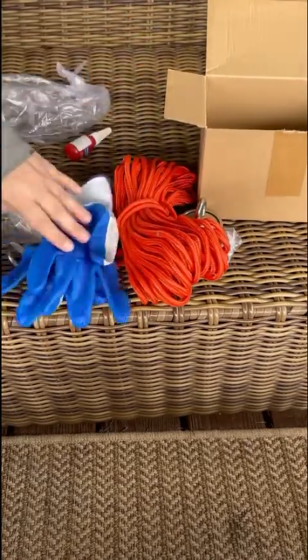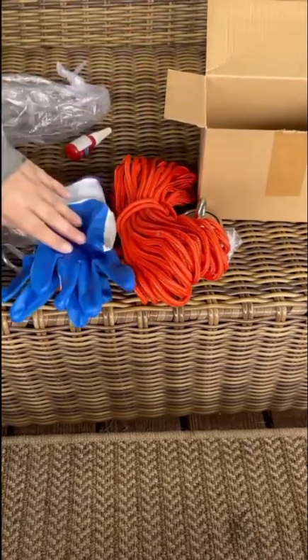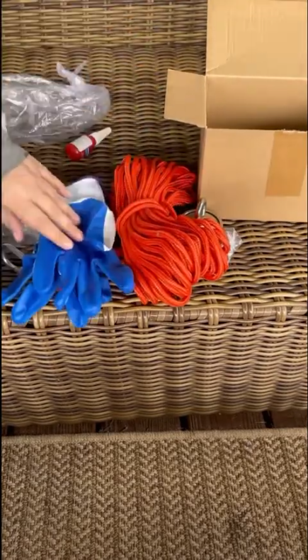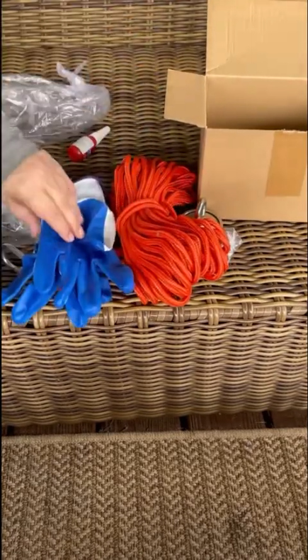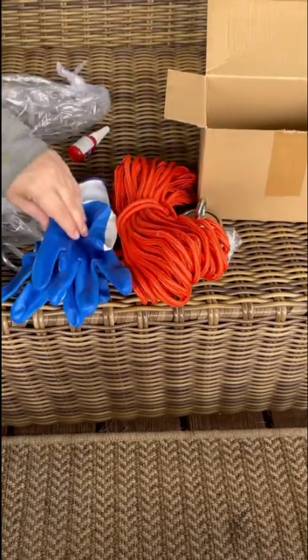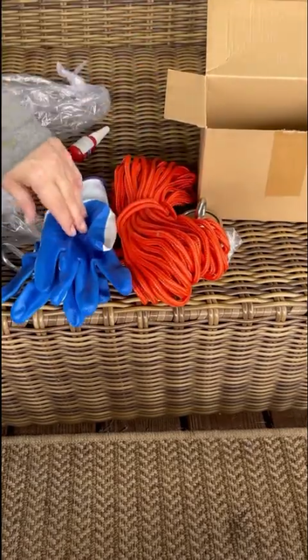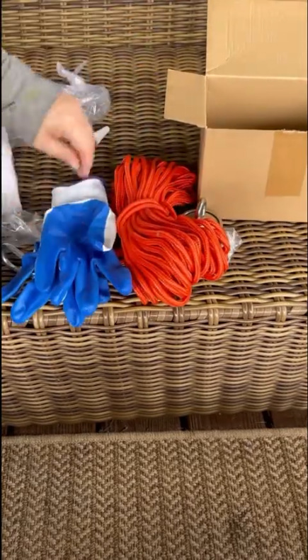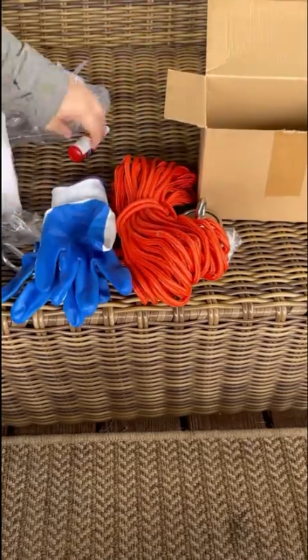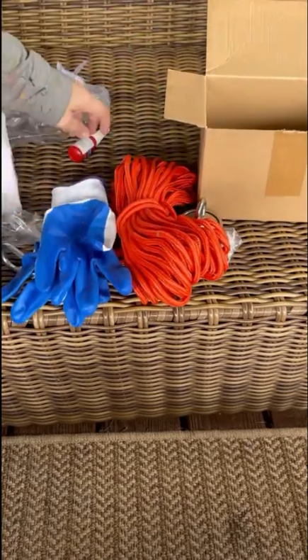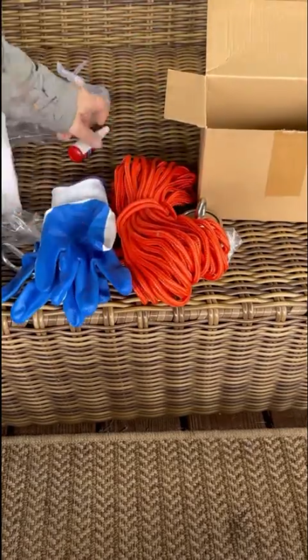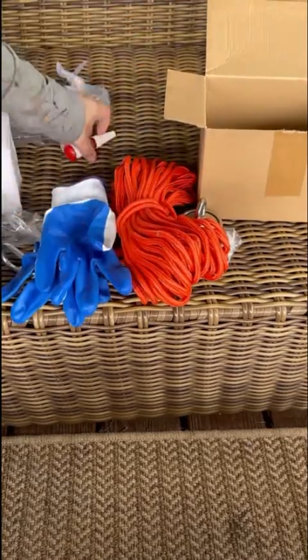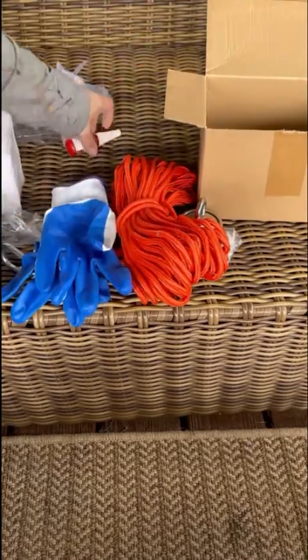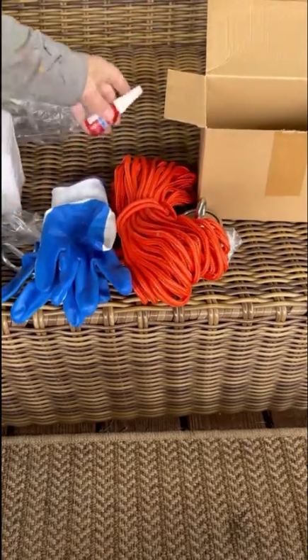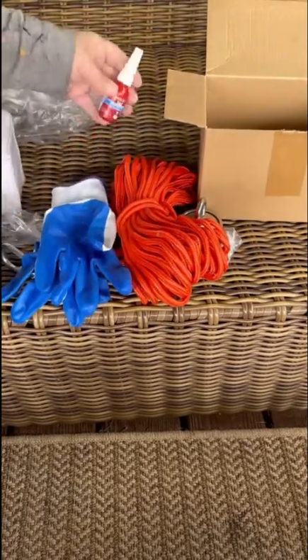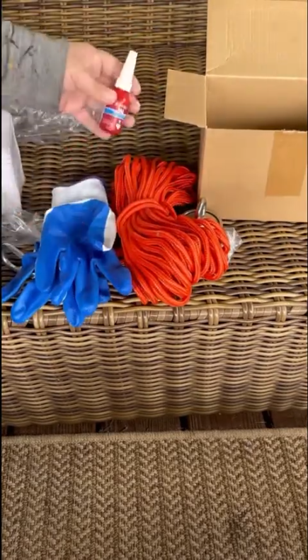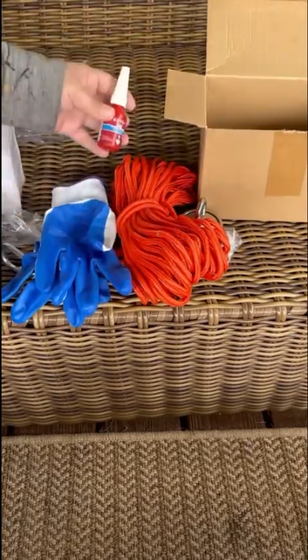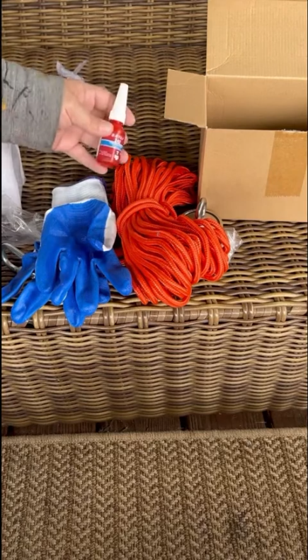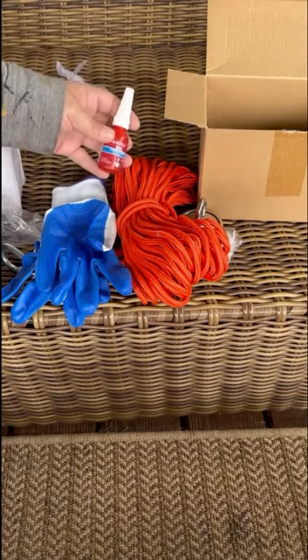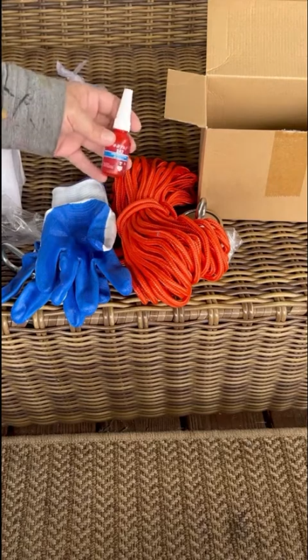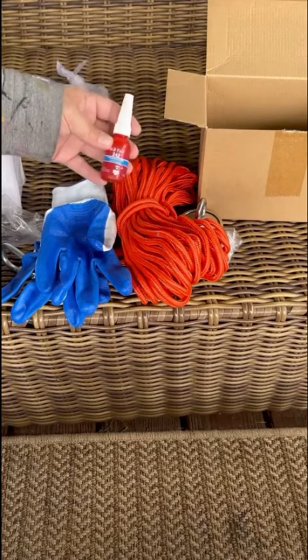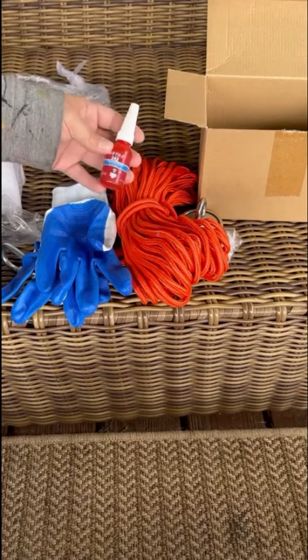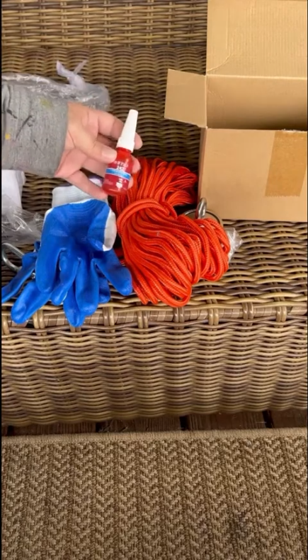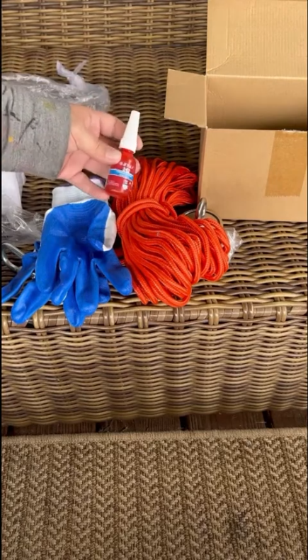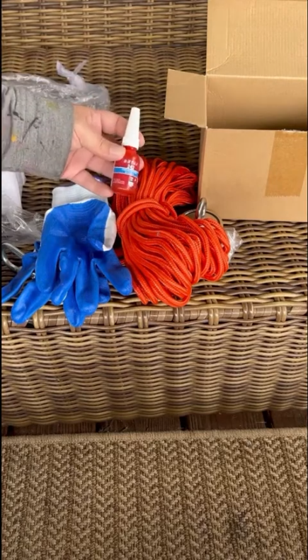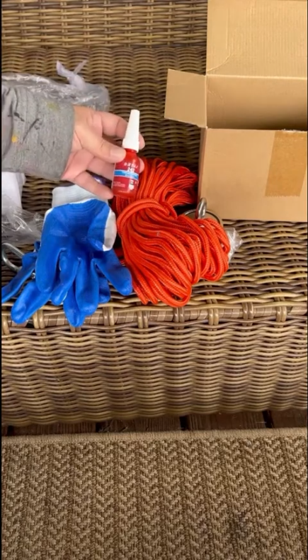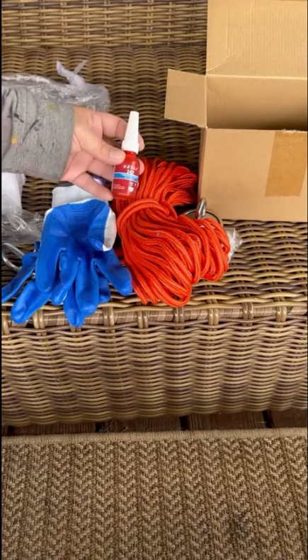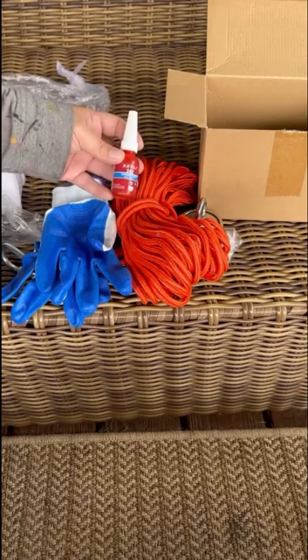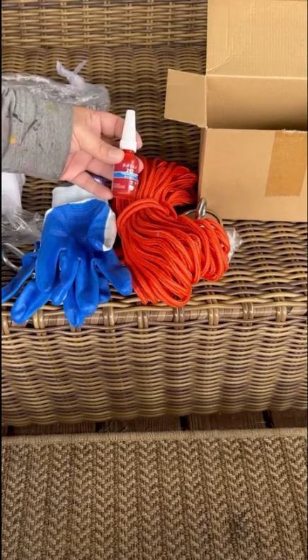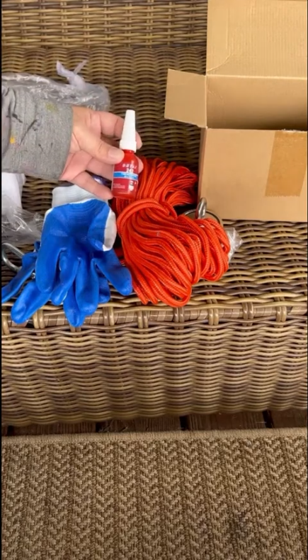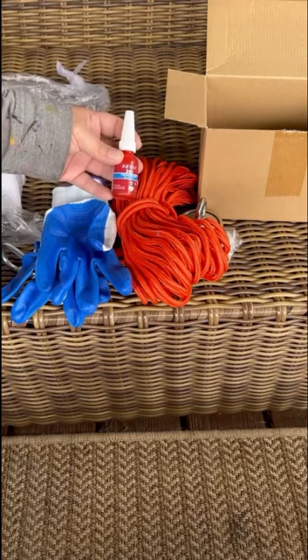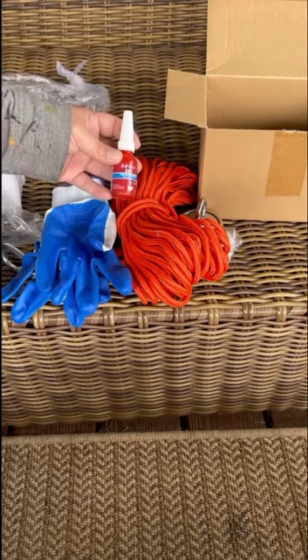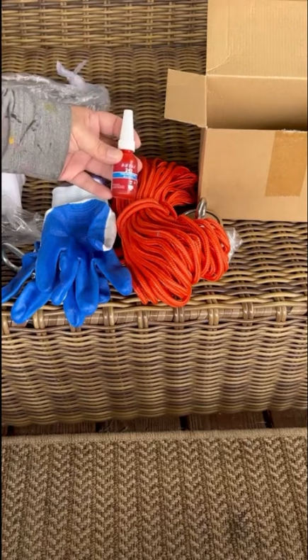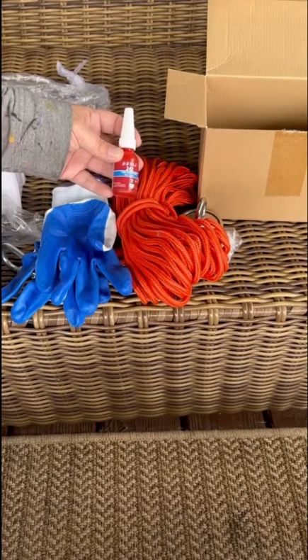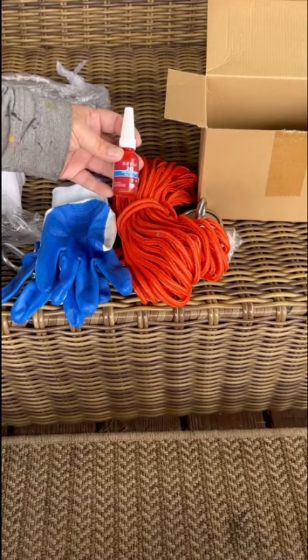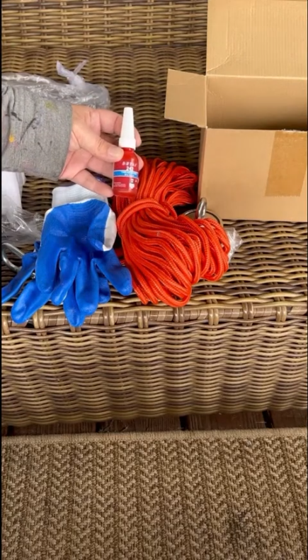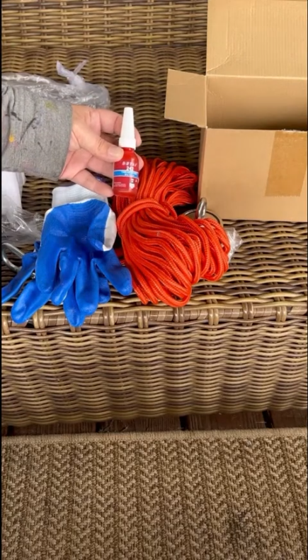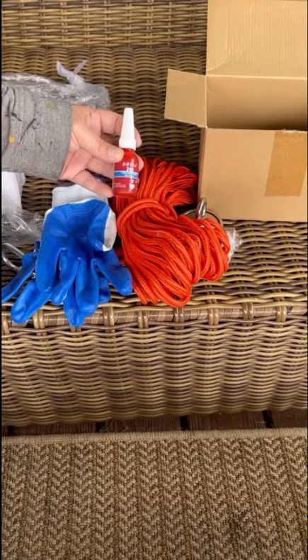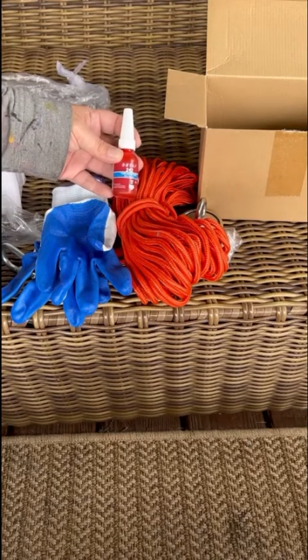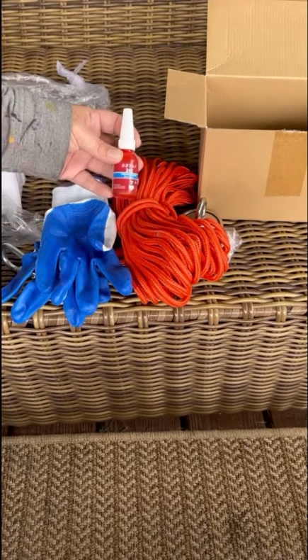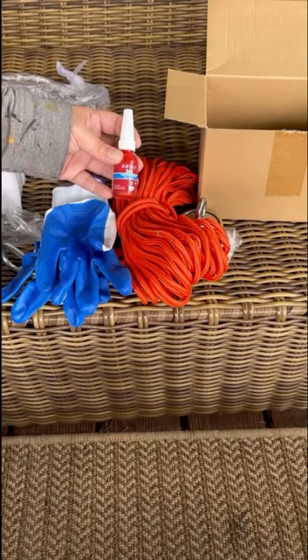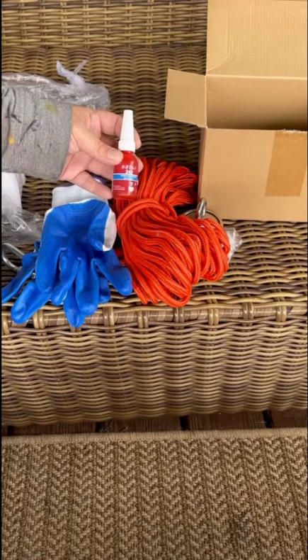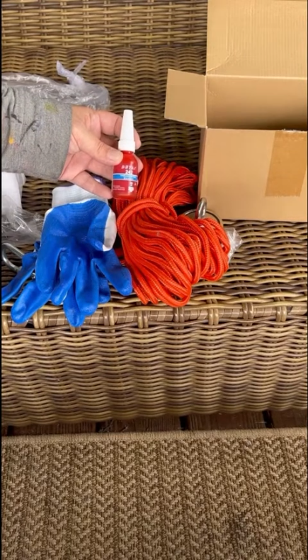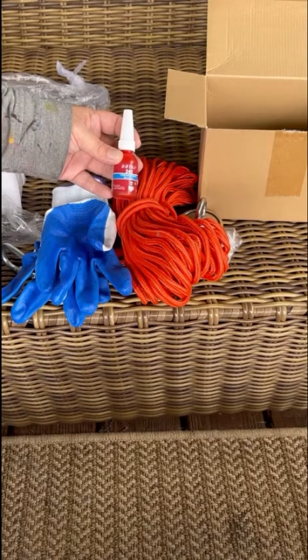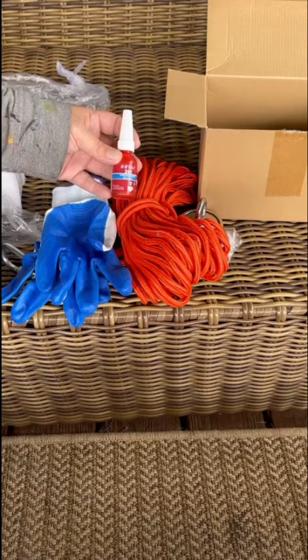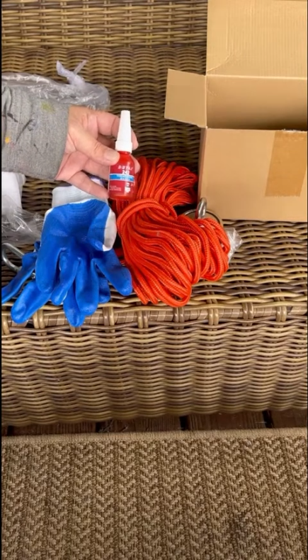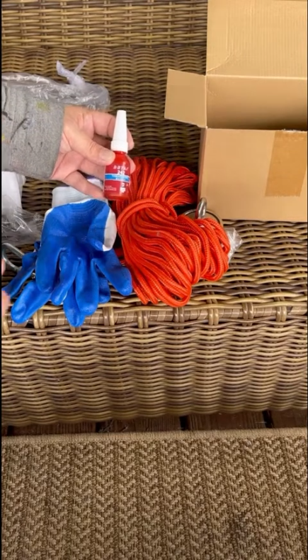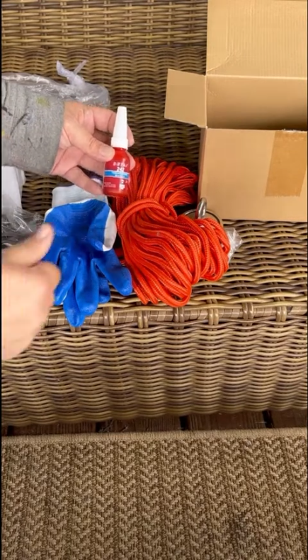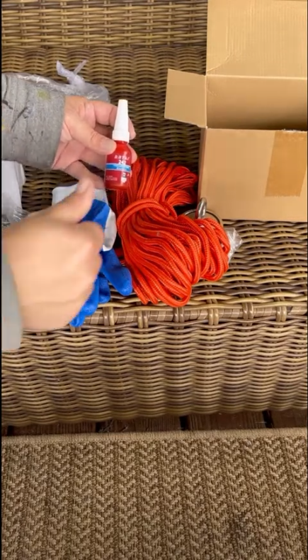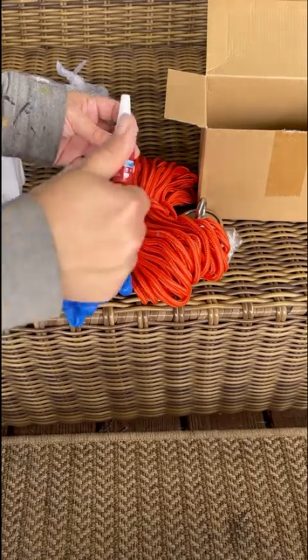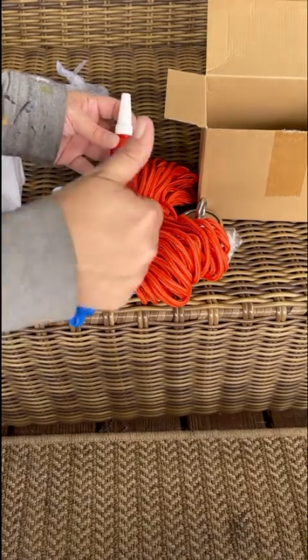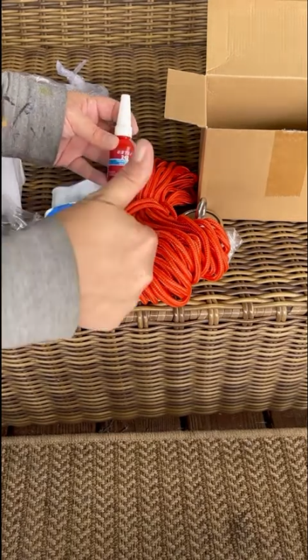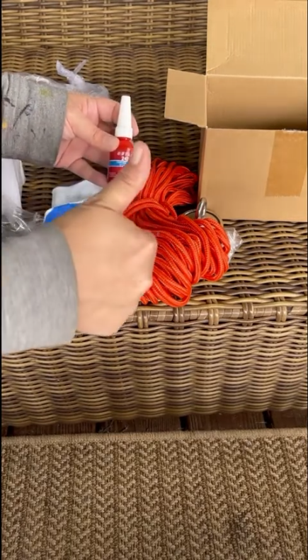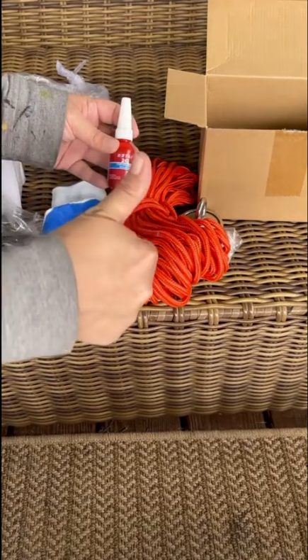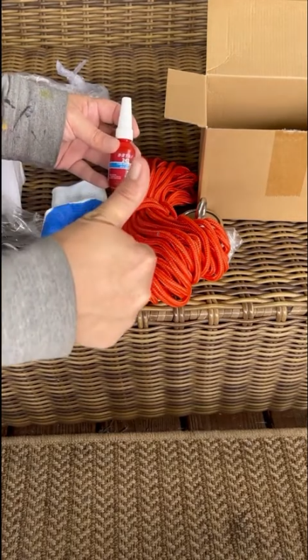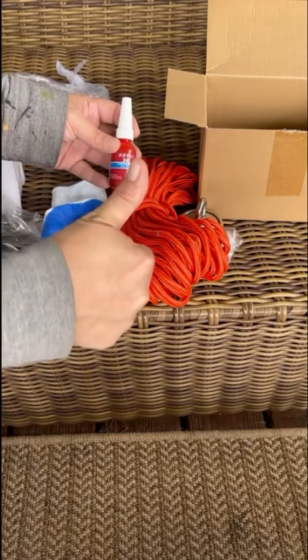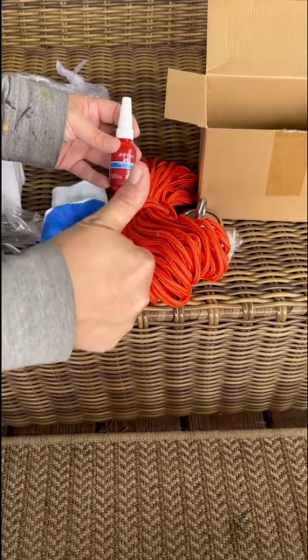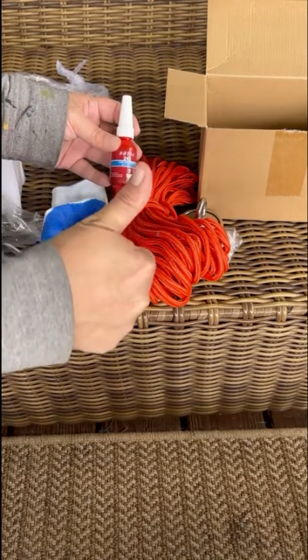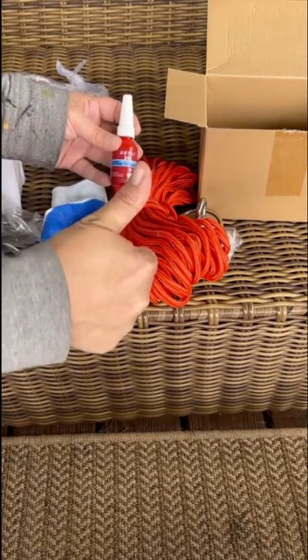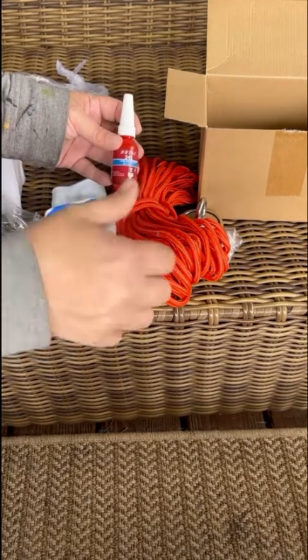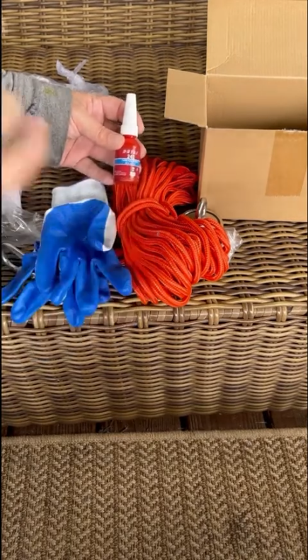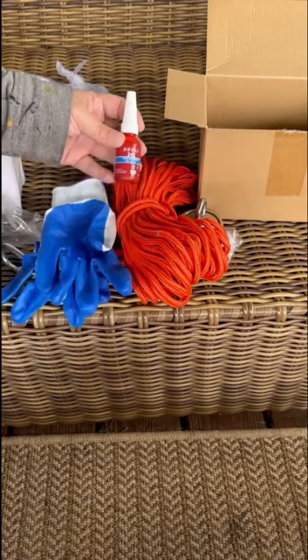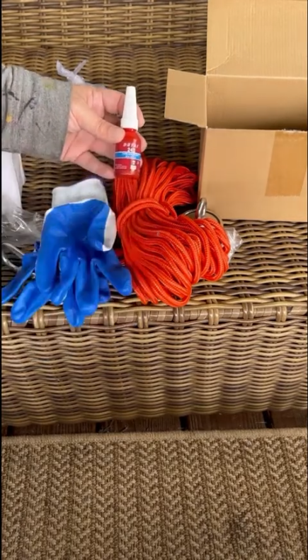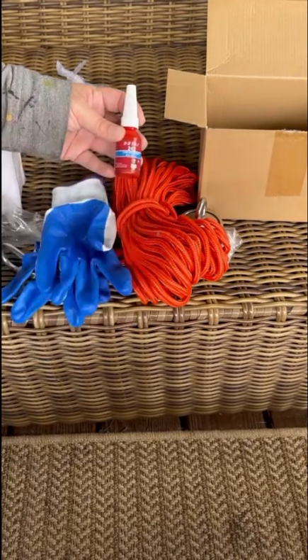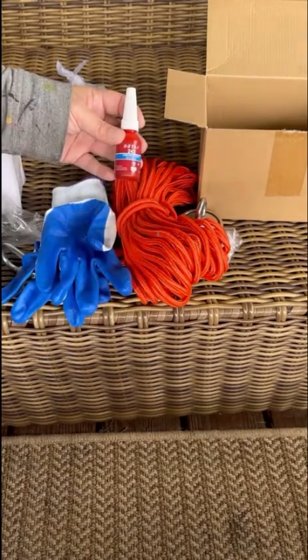I'll let you know if it's any good or not when we go on Thursday. Thanks!